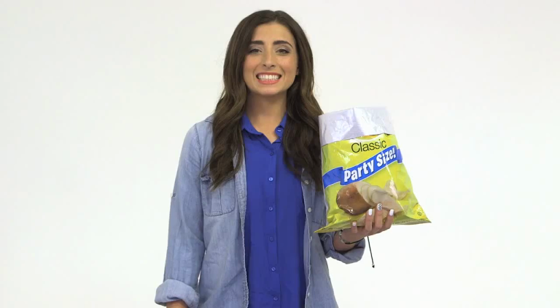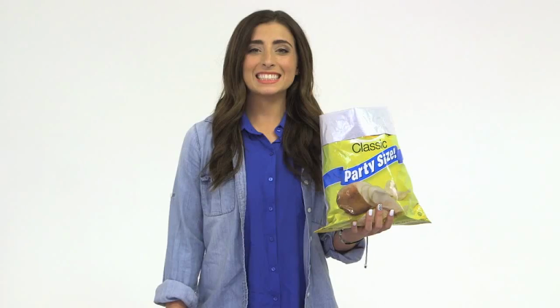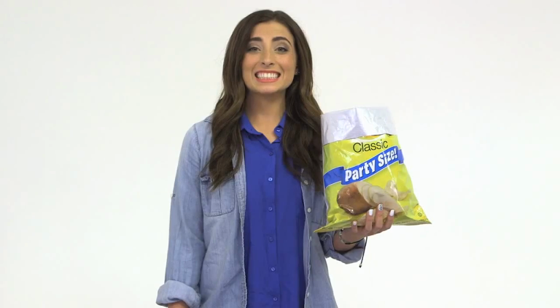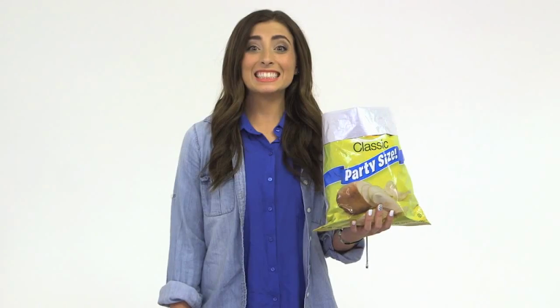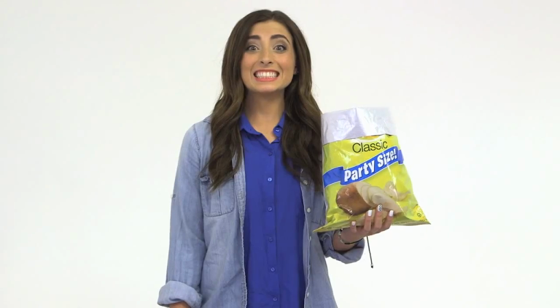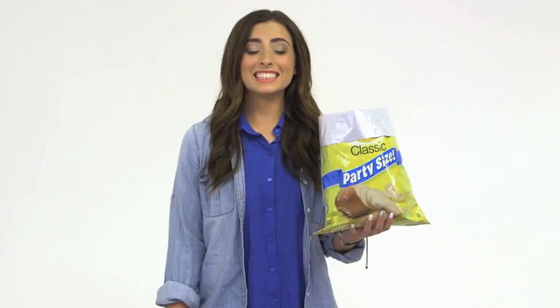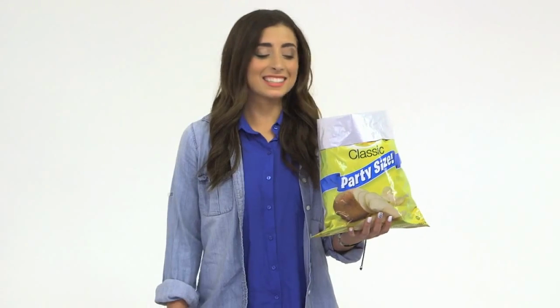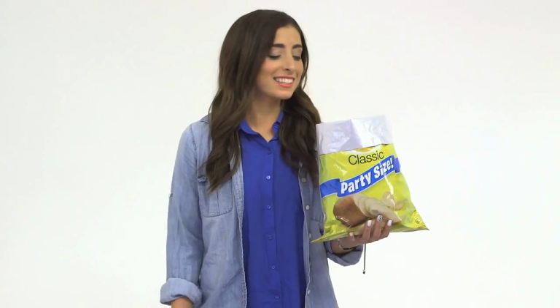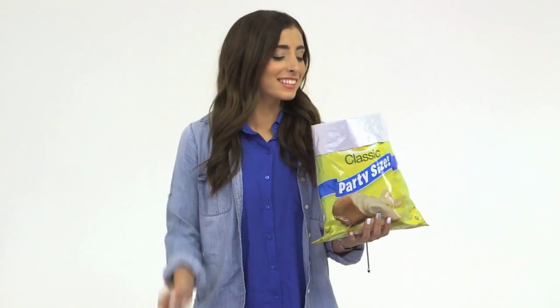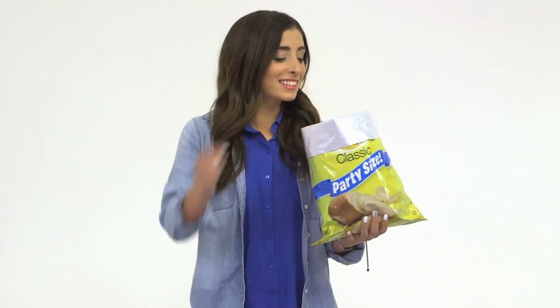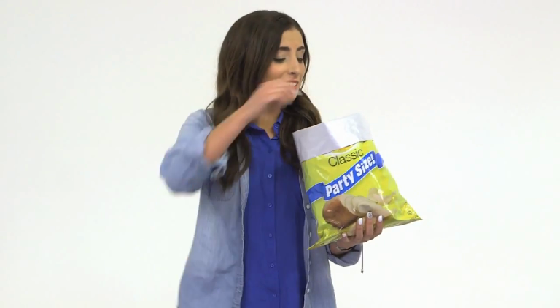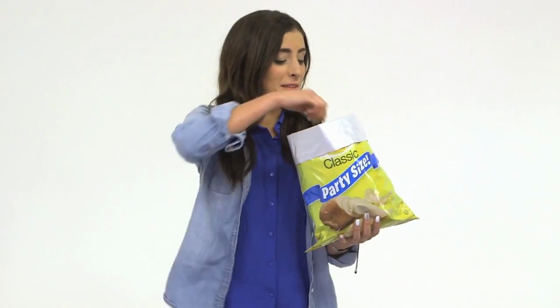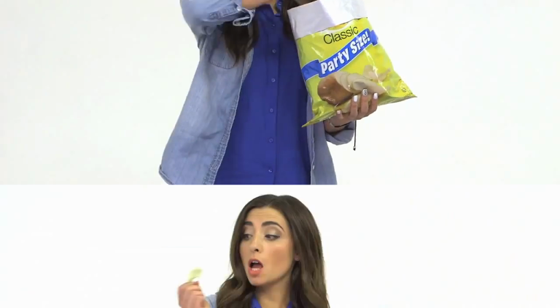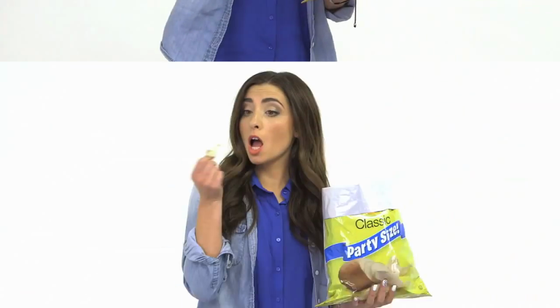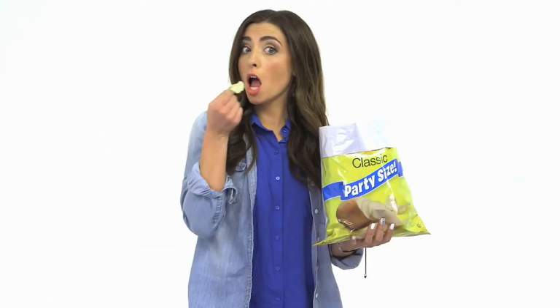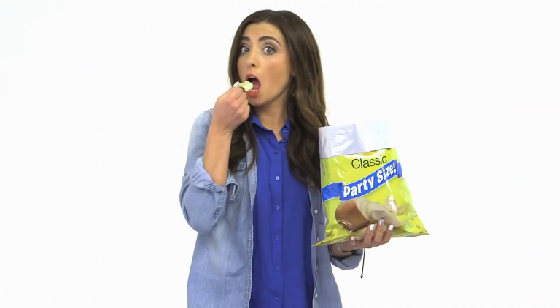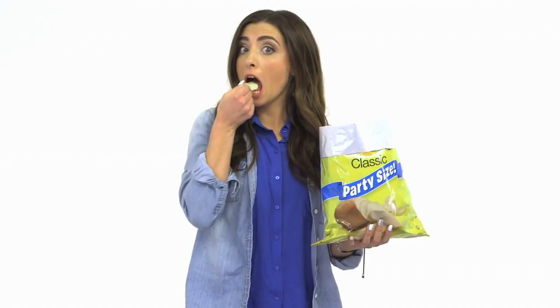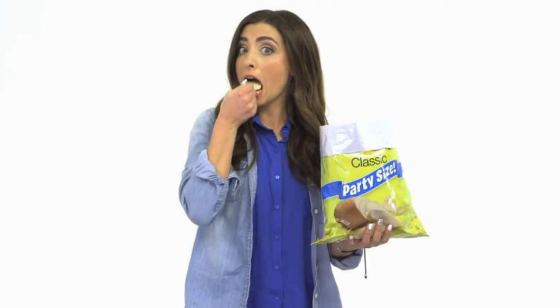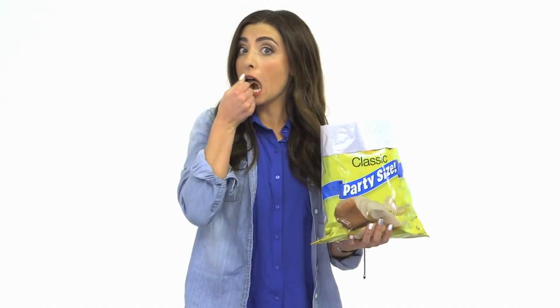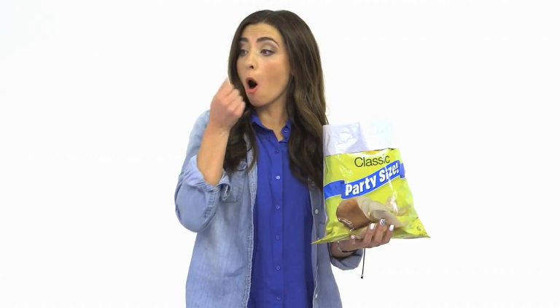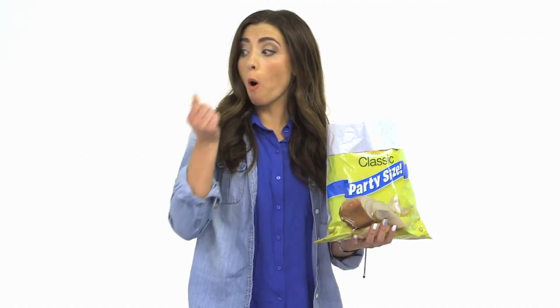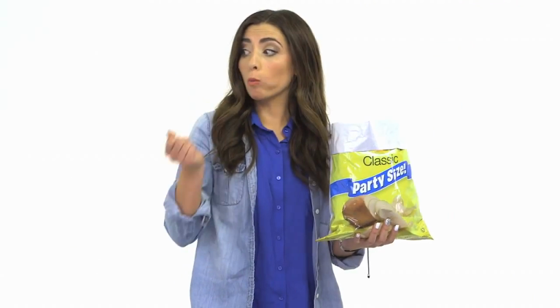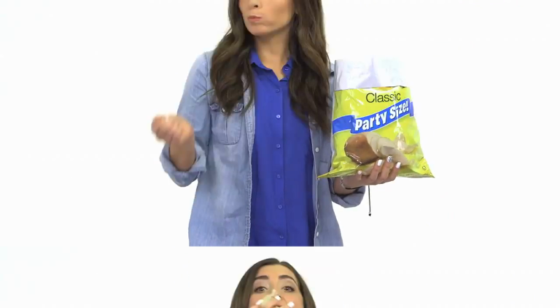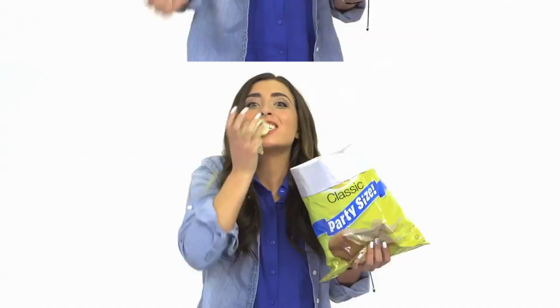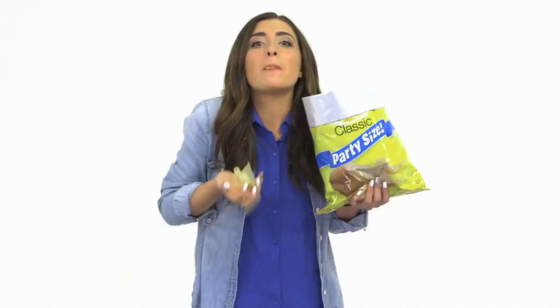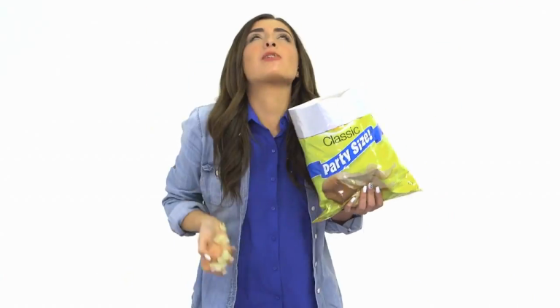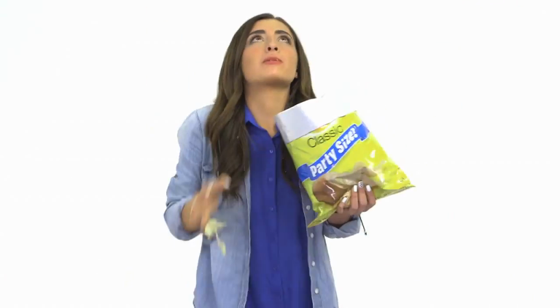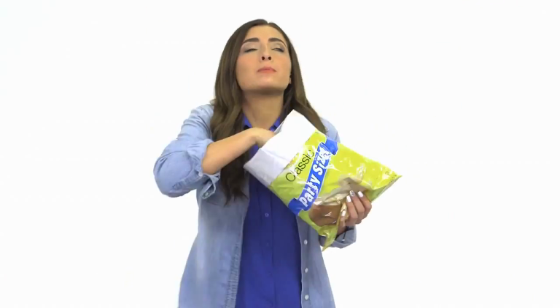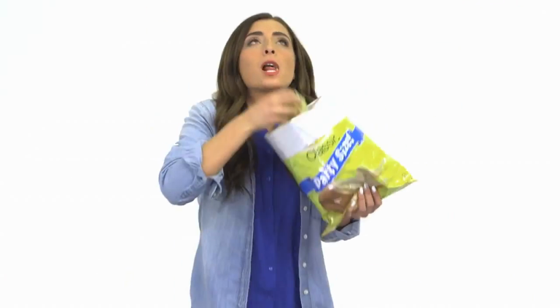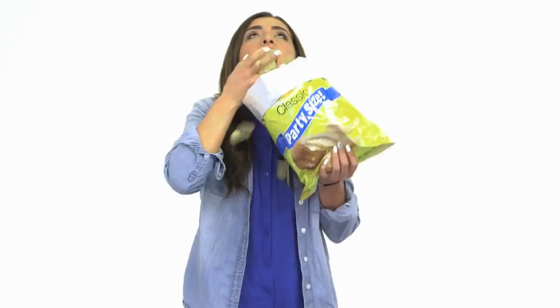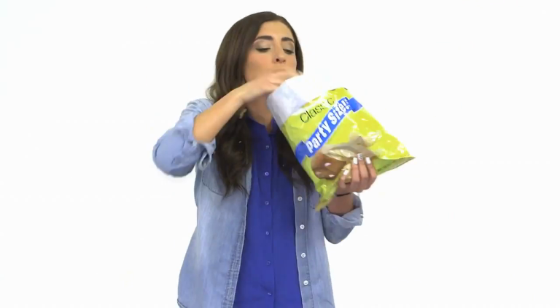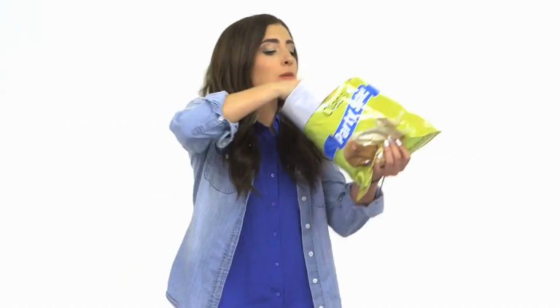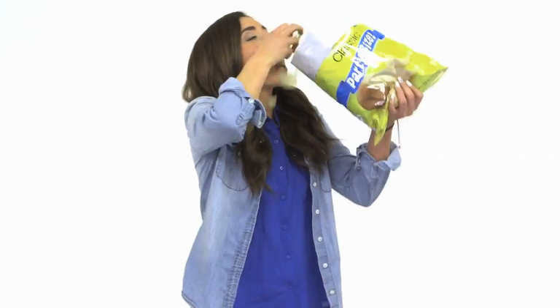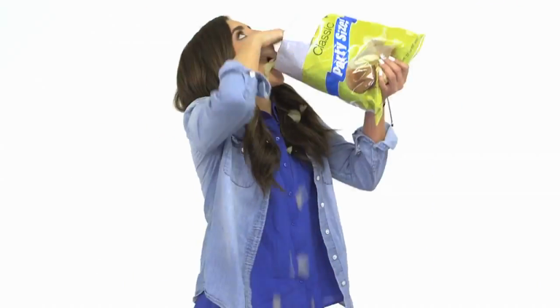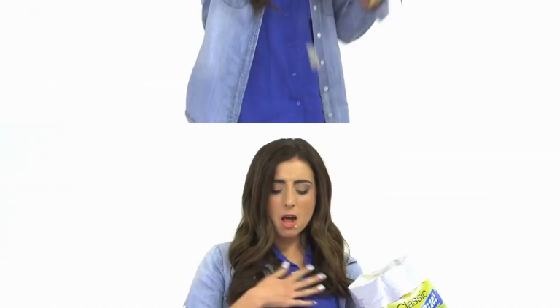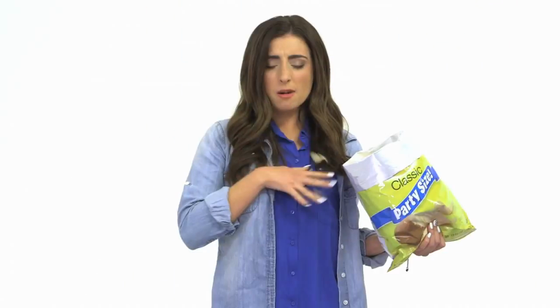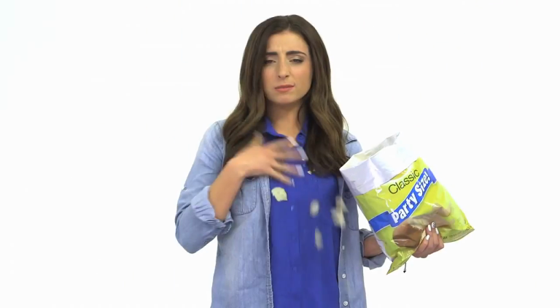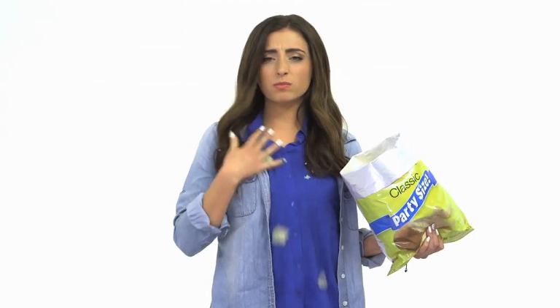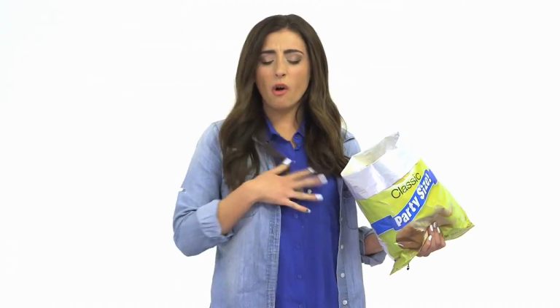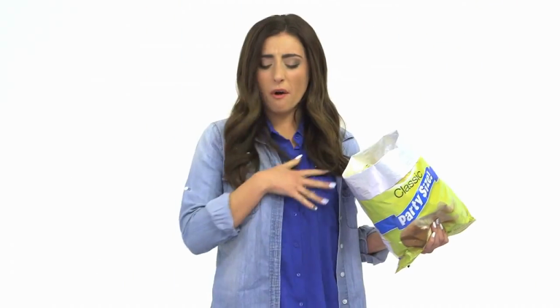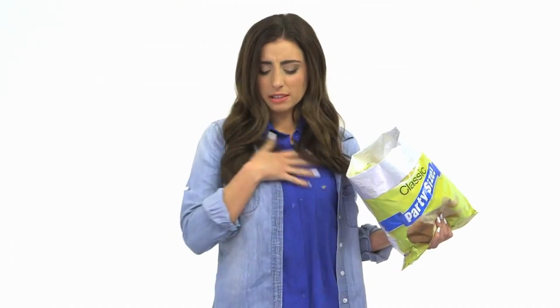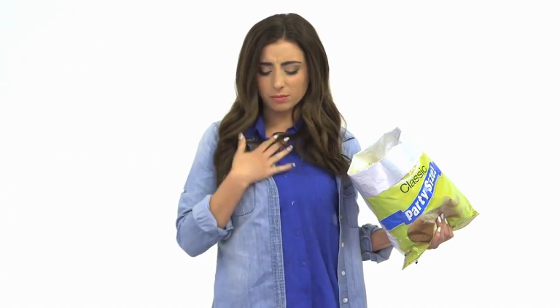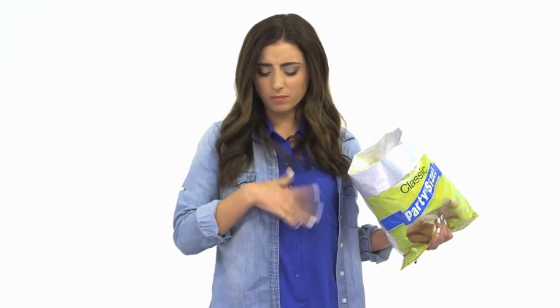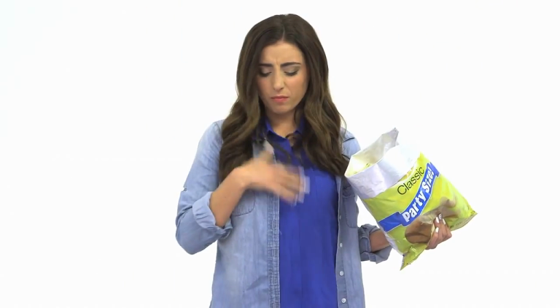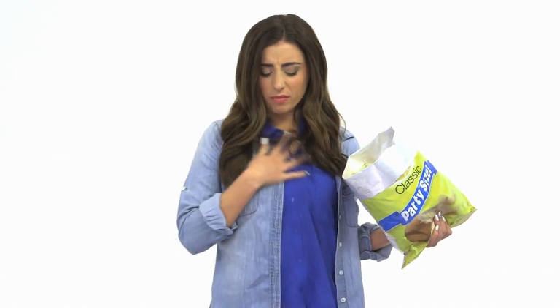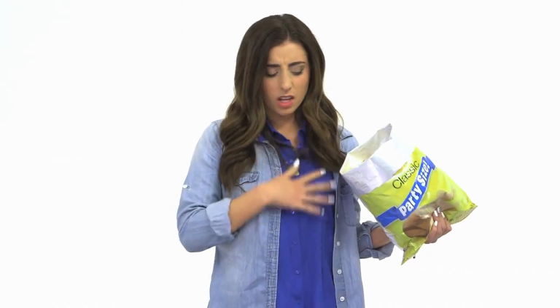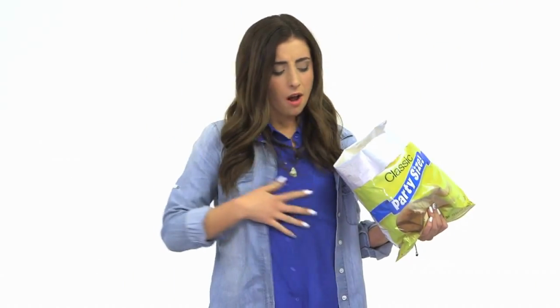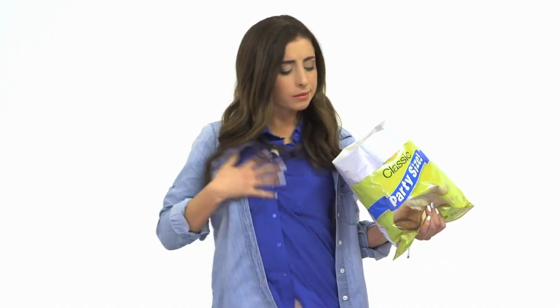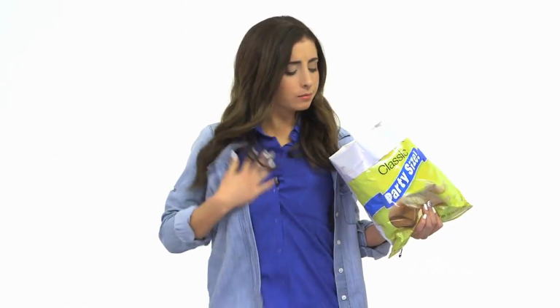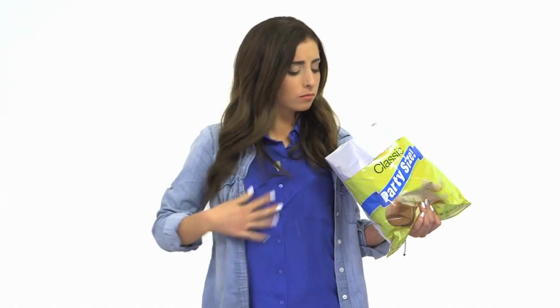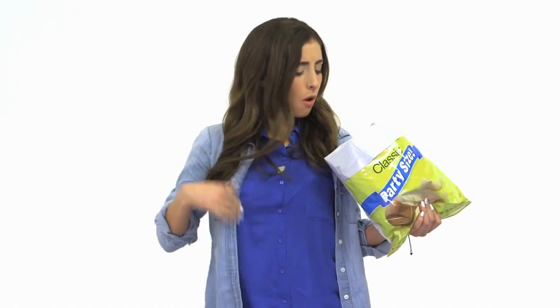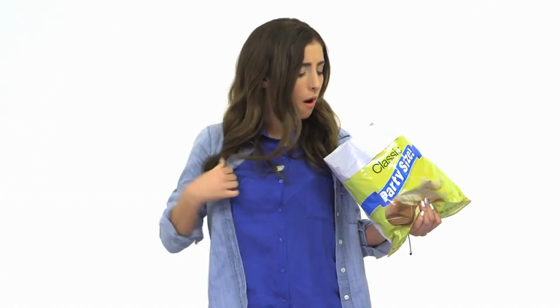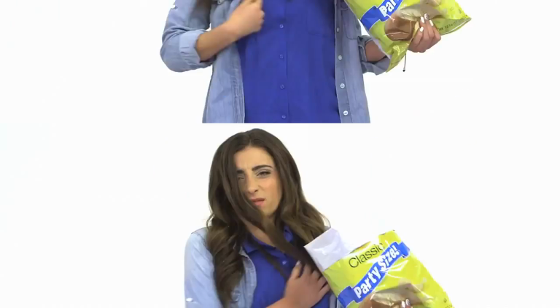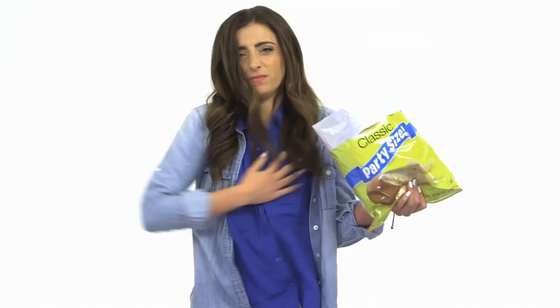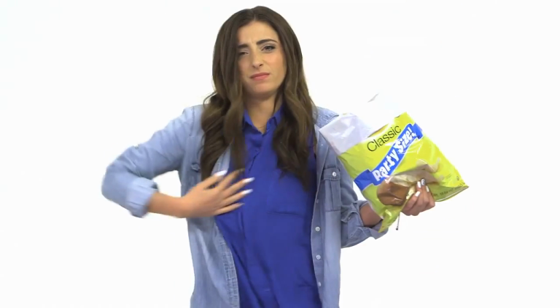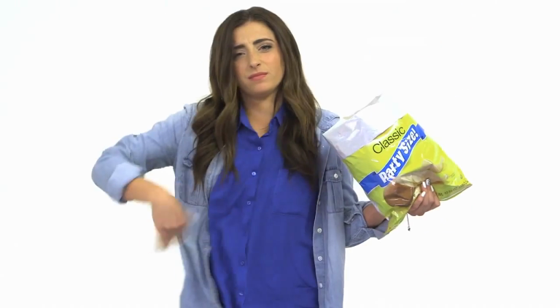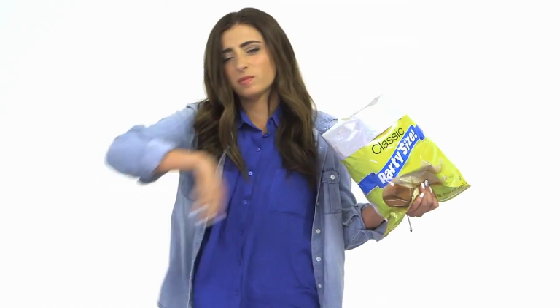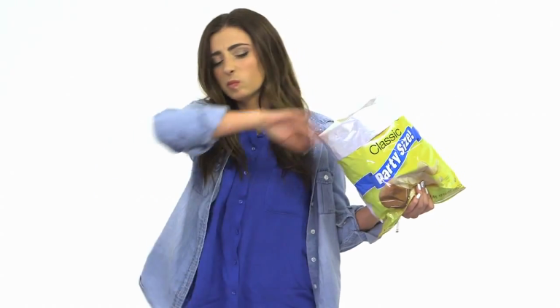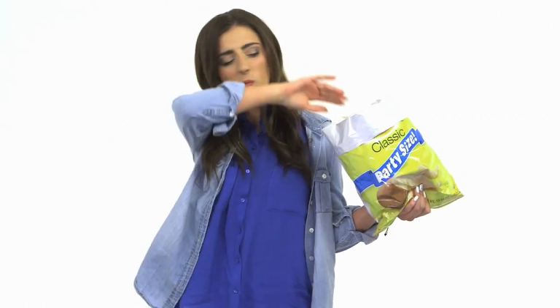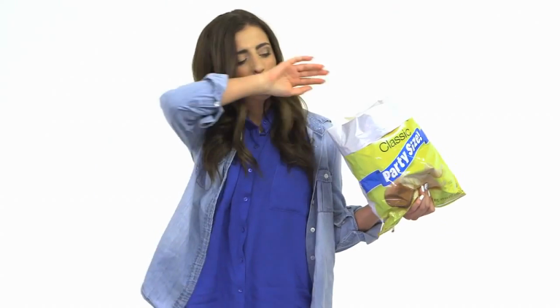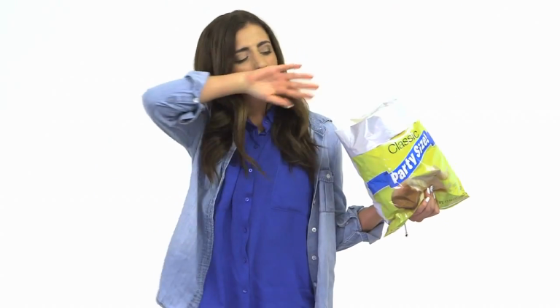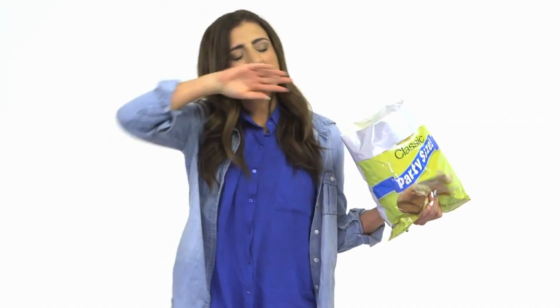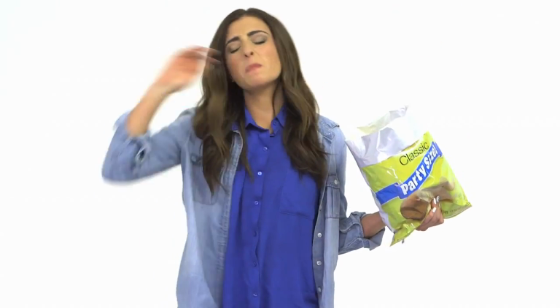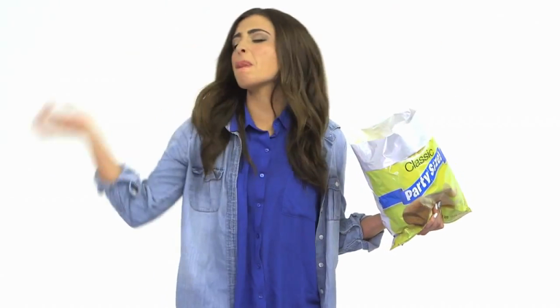How to eat chips. Try to eat one, eat 20. Wipe crumbs off shirt using hands. Wipe grease off hands using shirt.